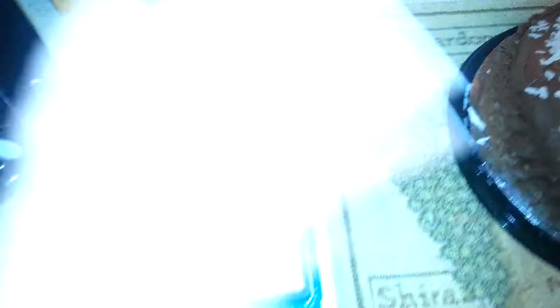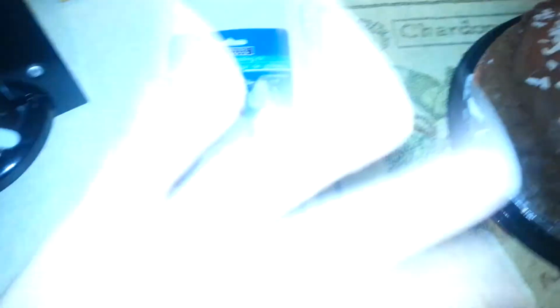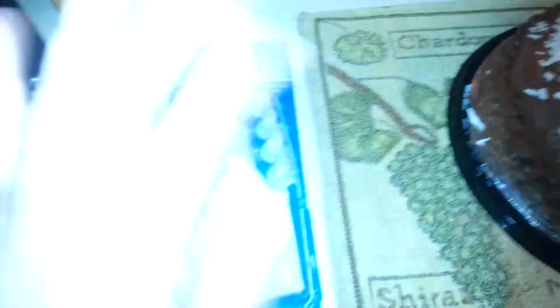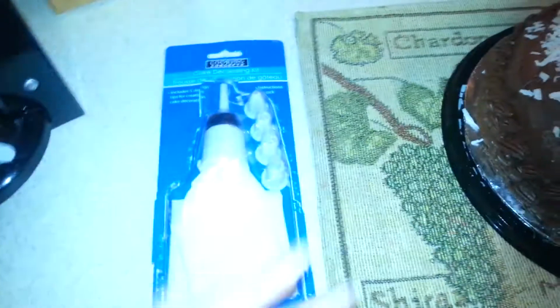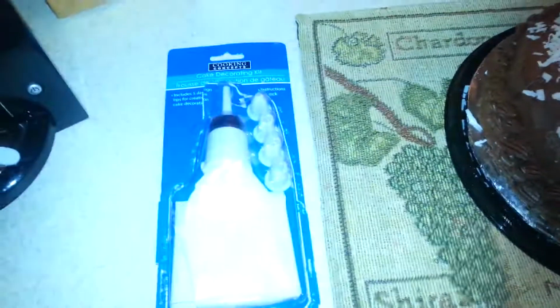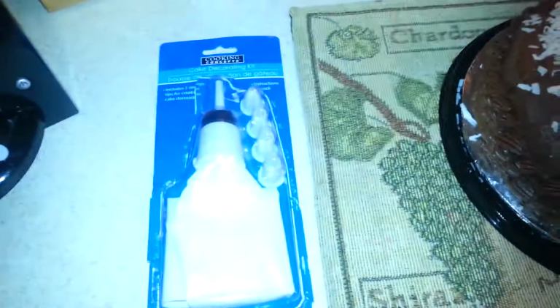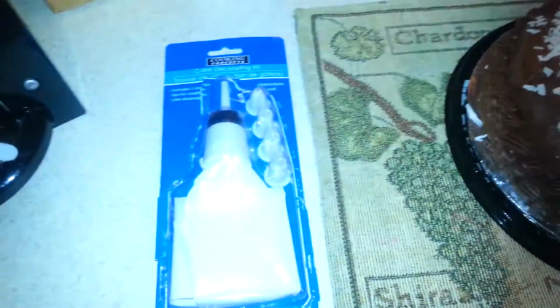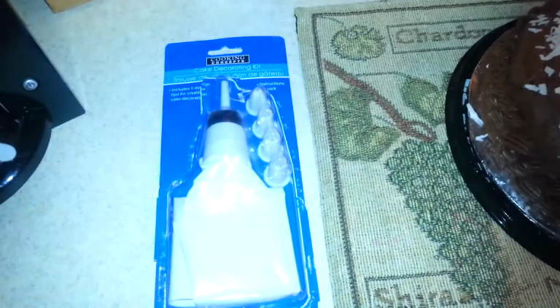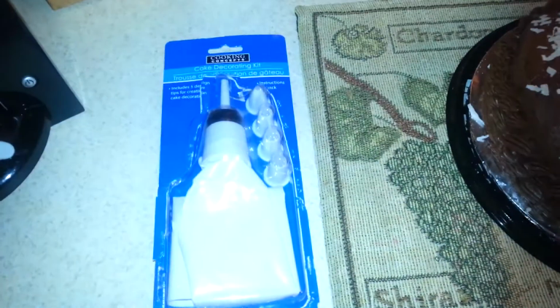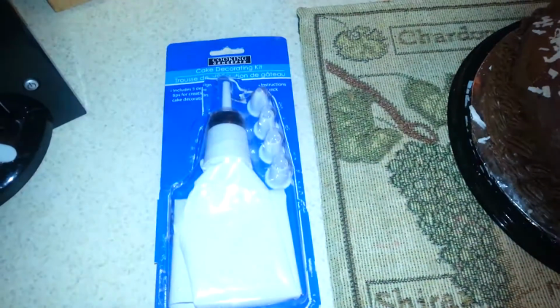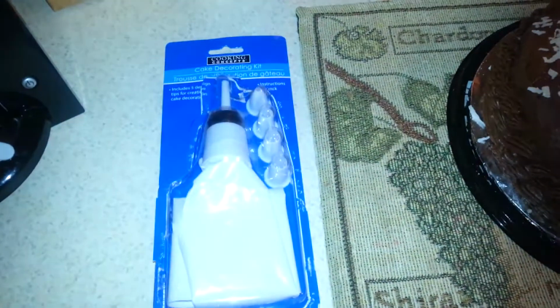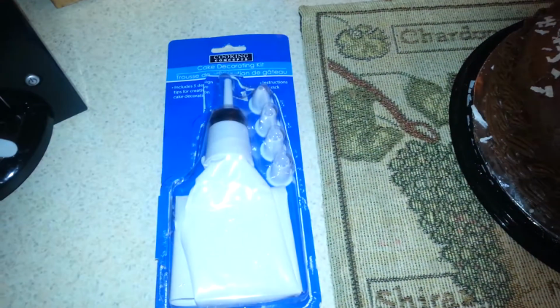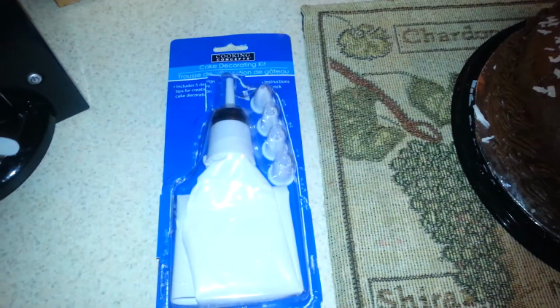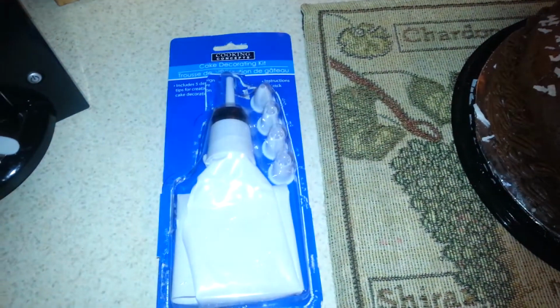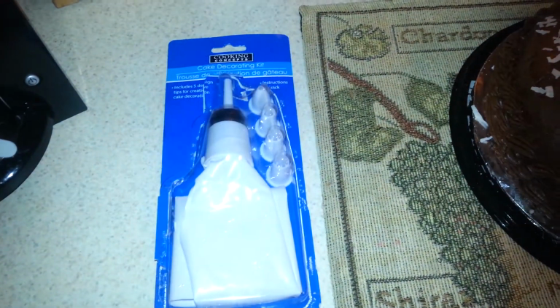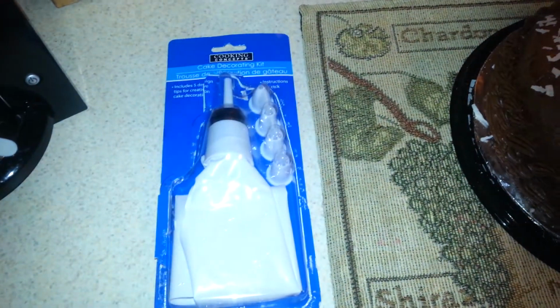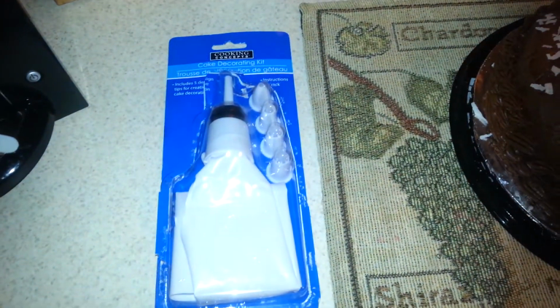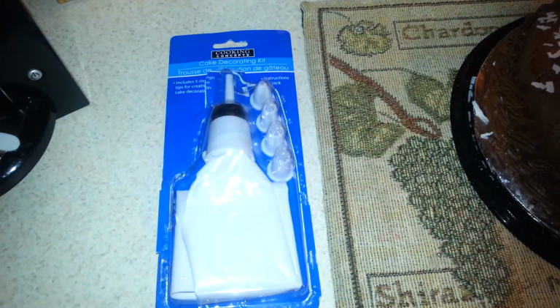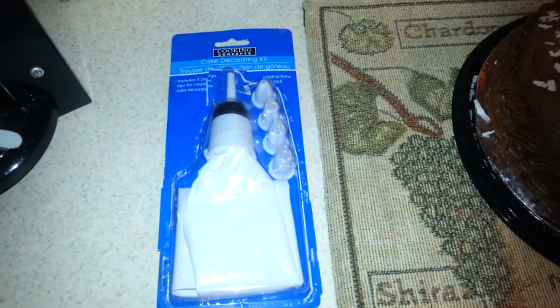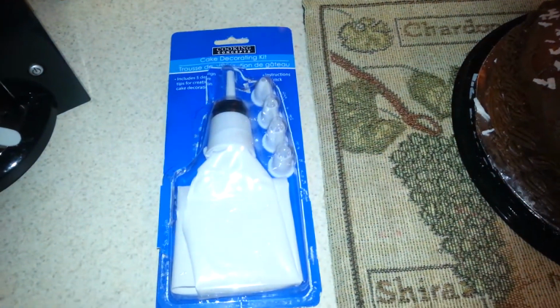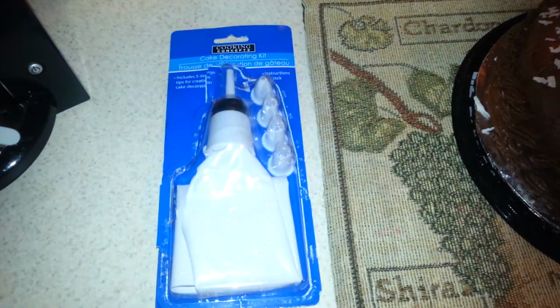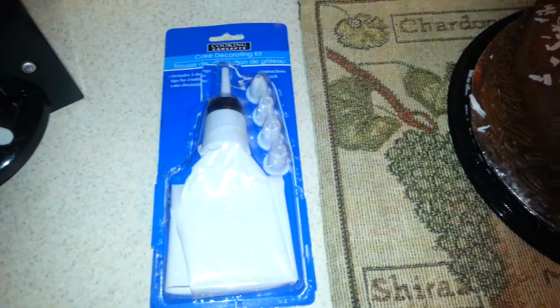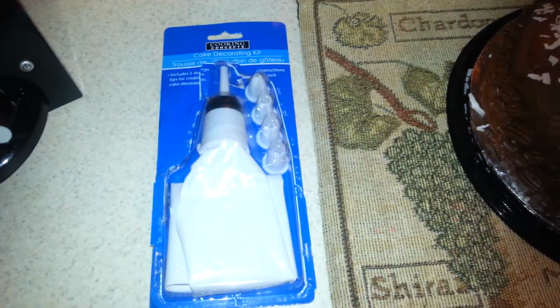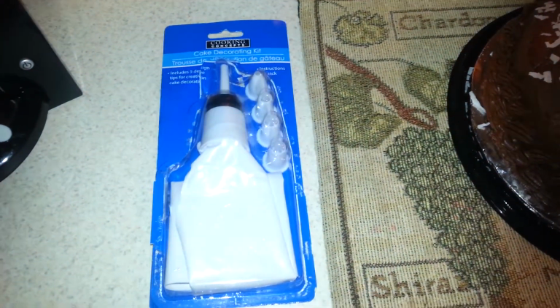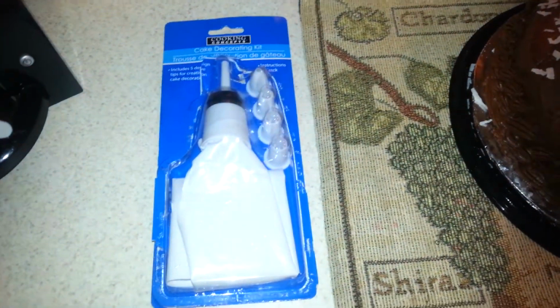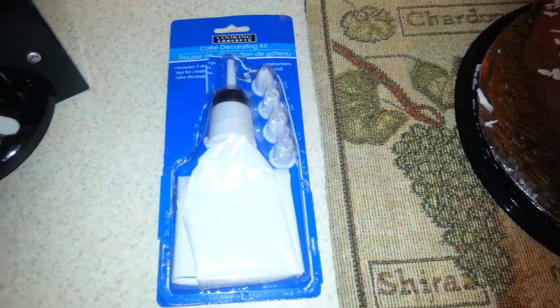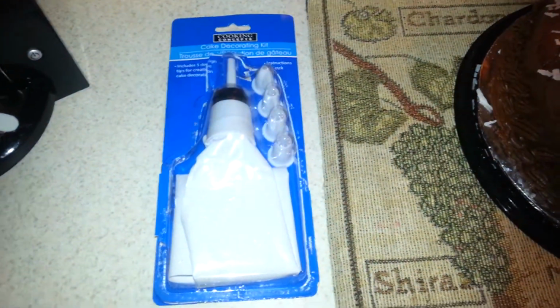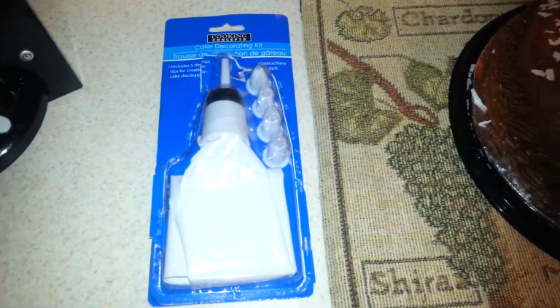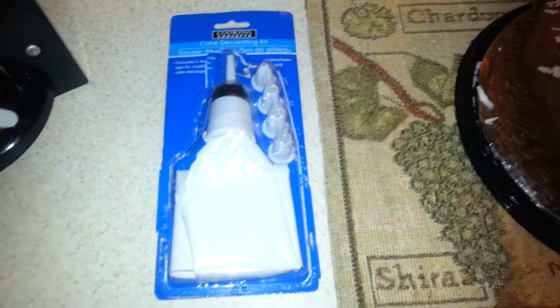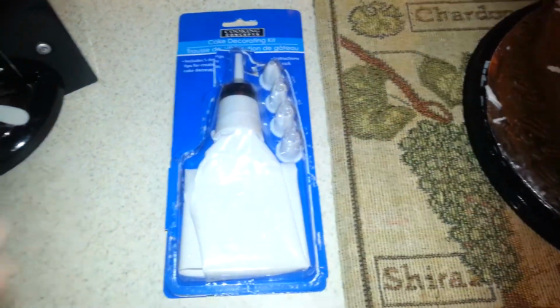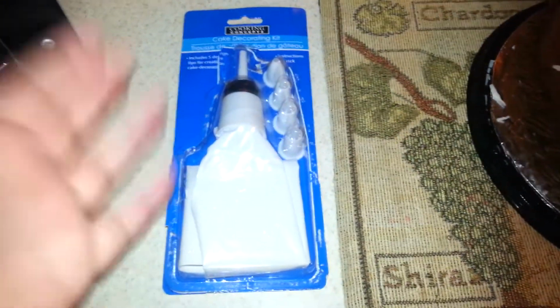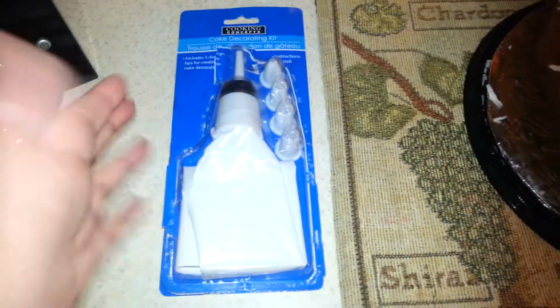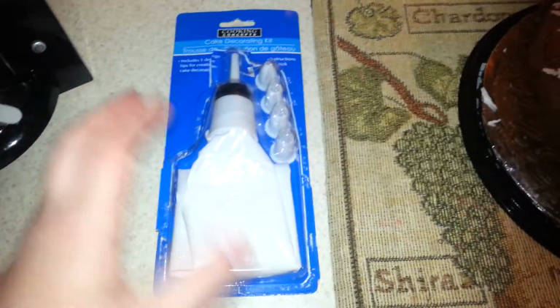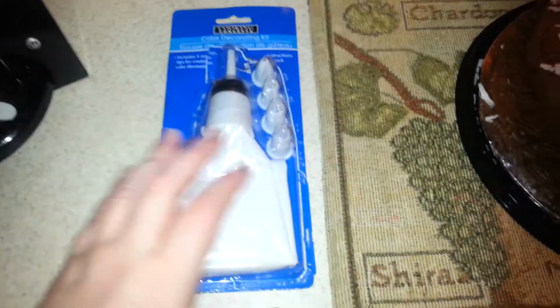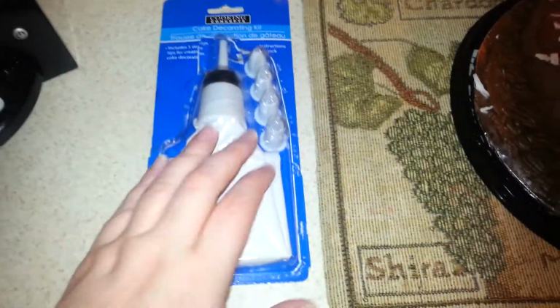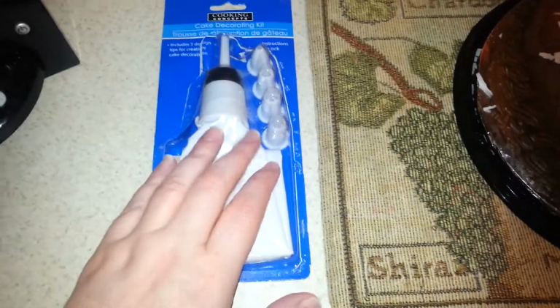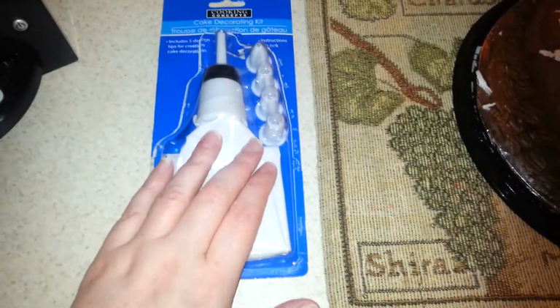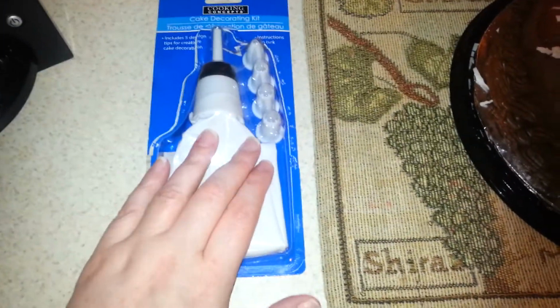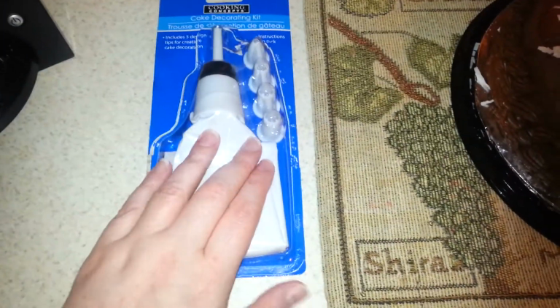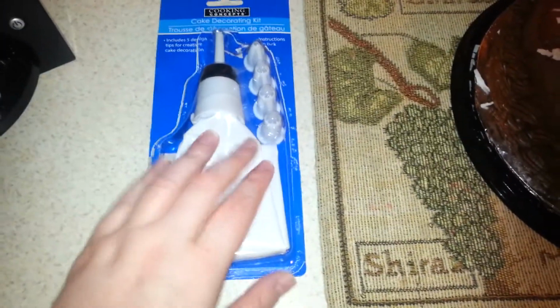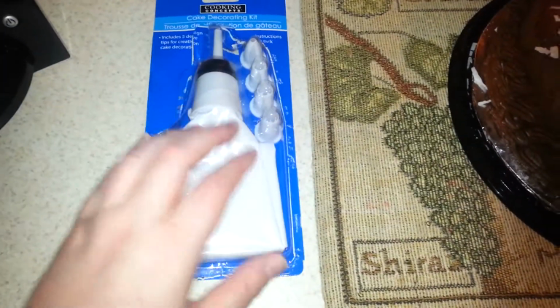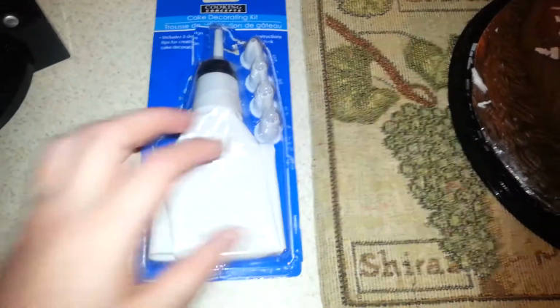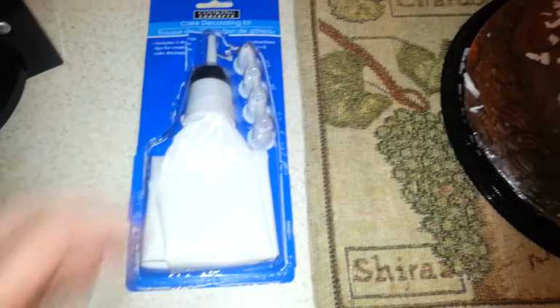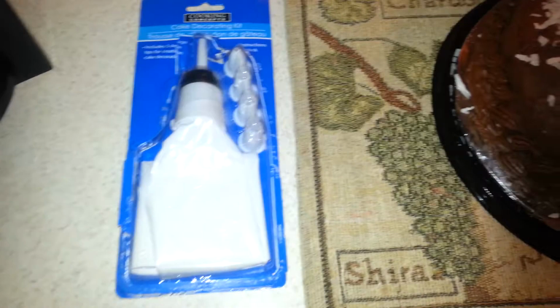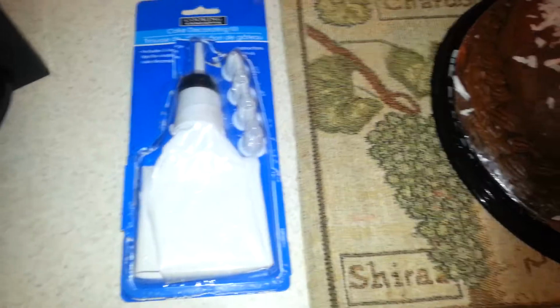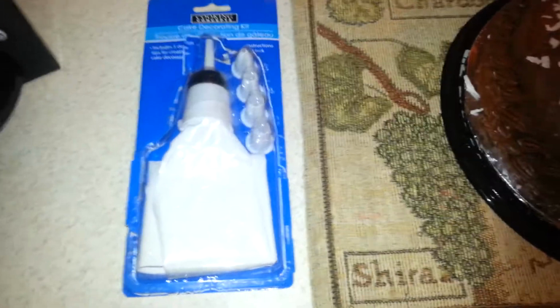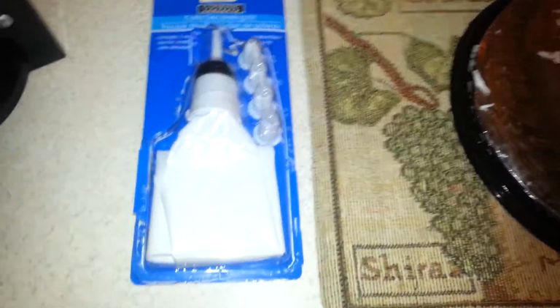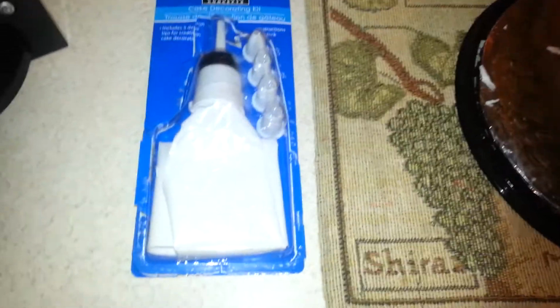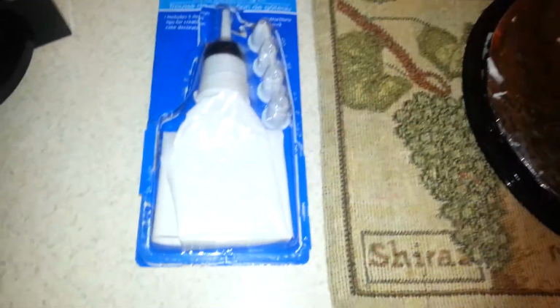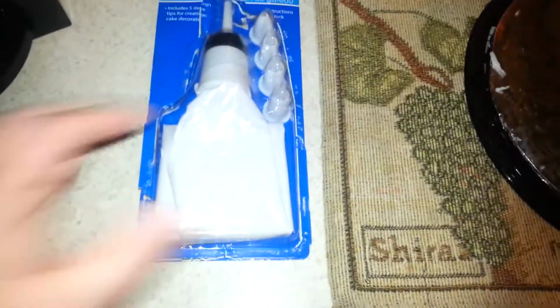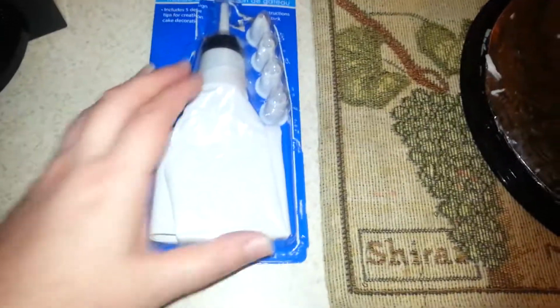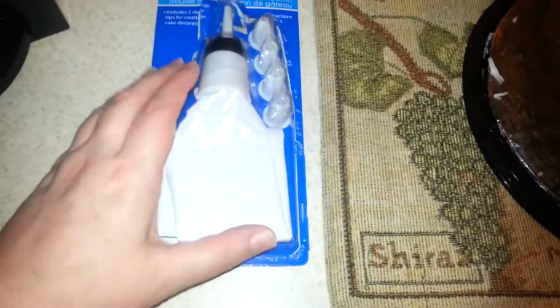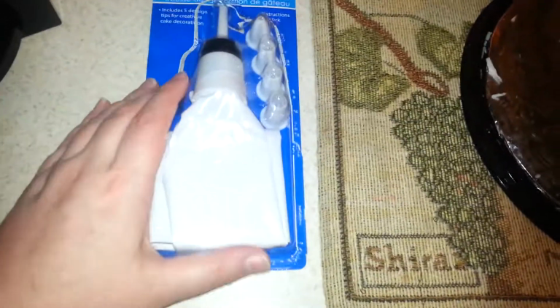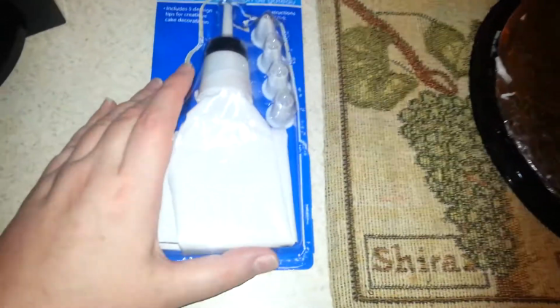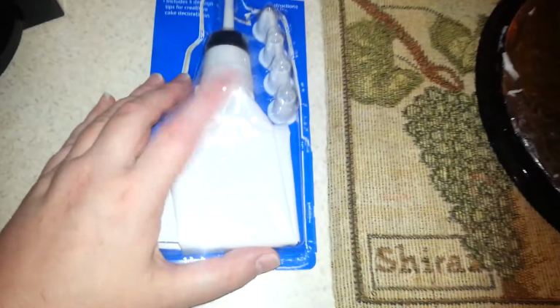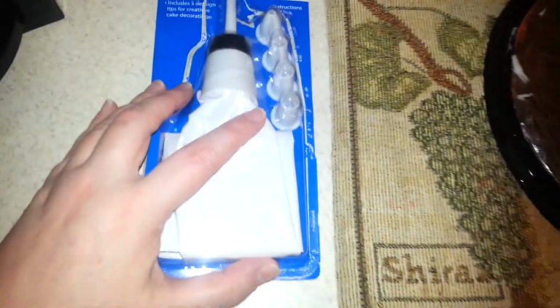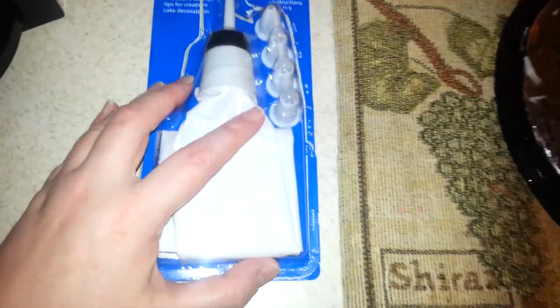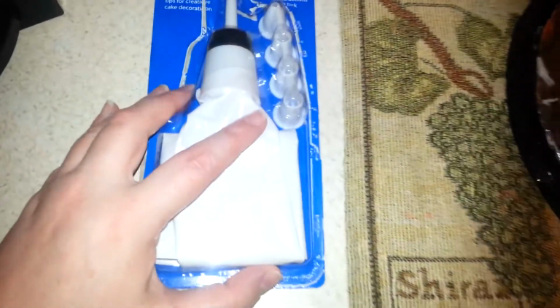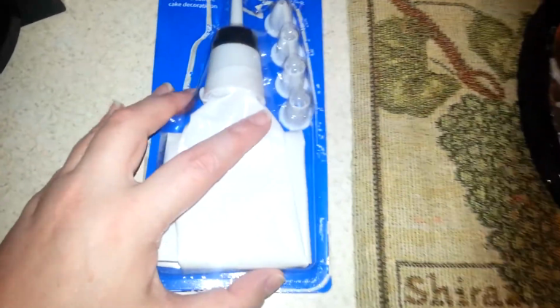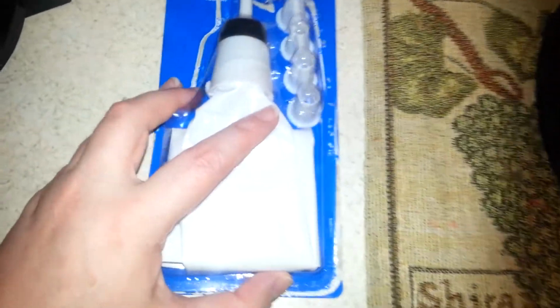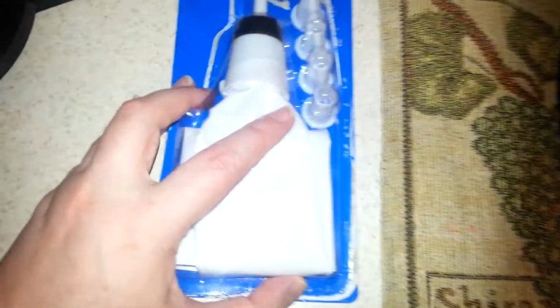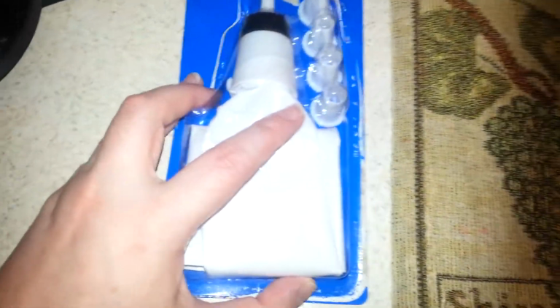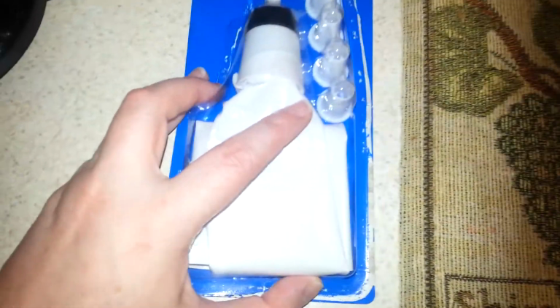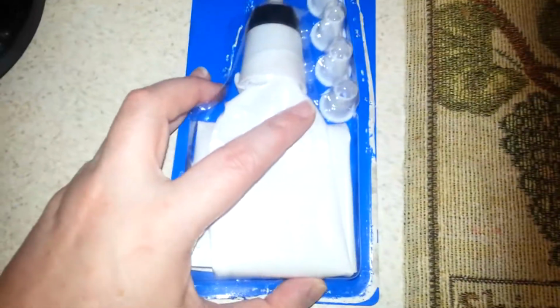Hello everyone, it's Cheryl. I have a review for this cake decorating kit. It's from the Dollar Tree.